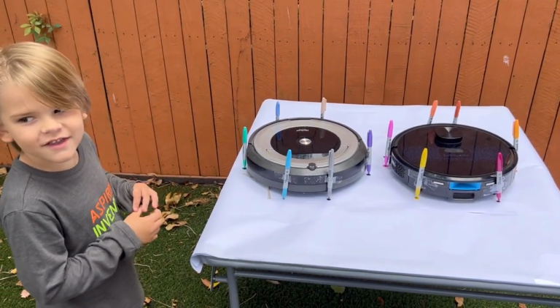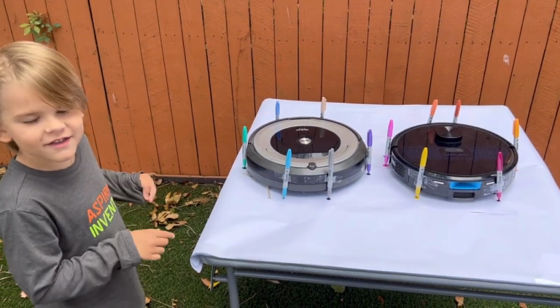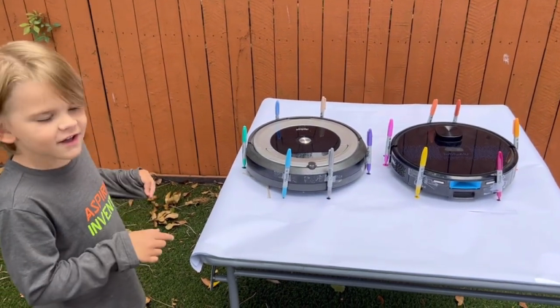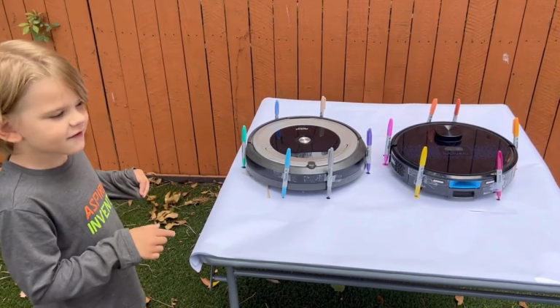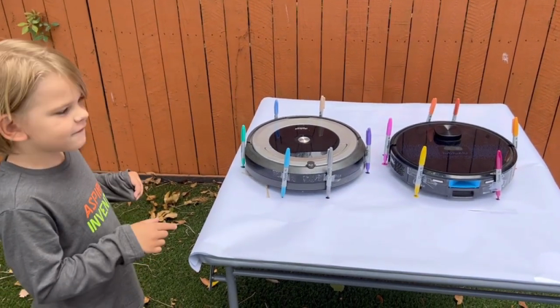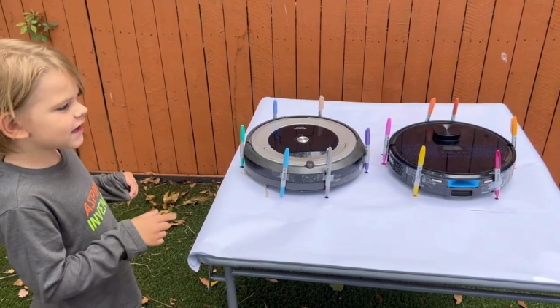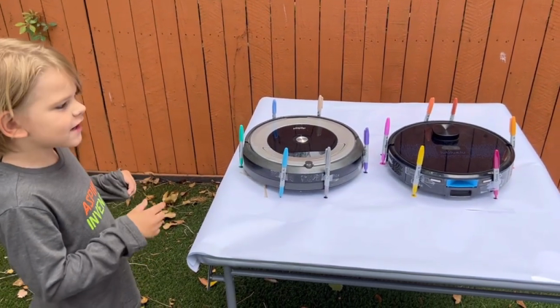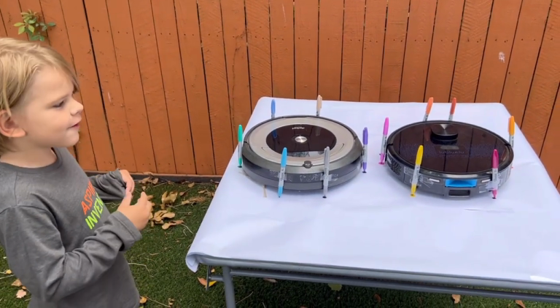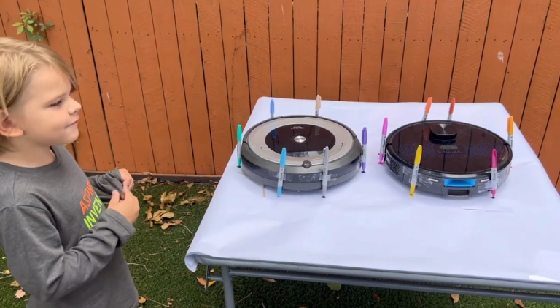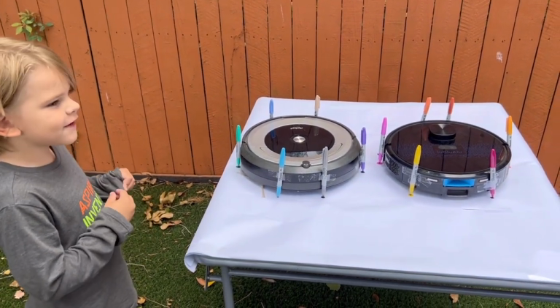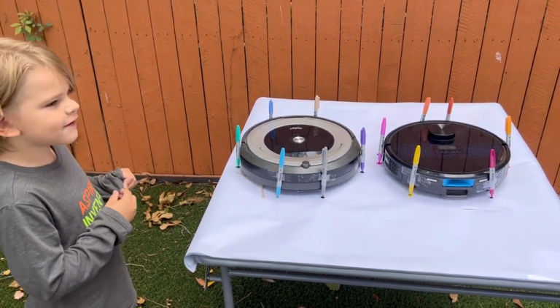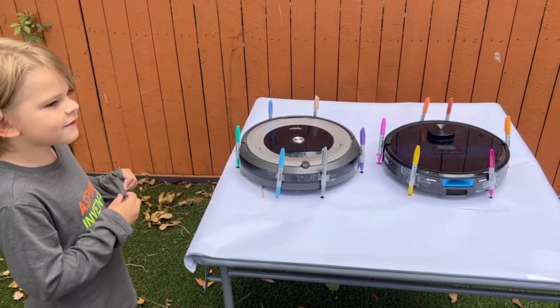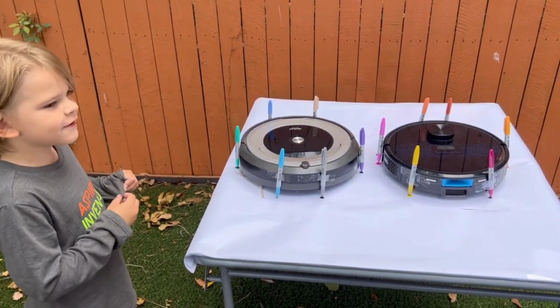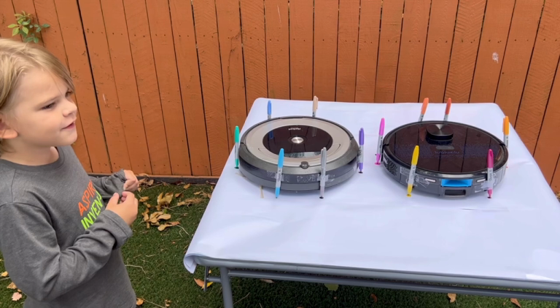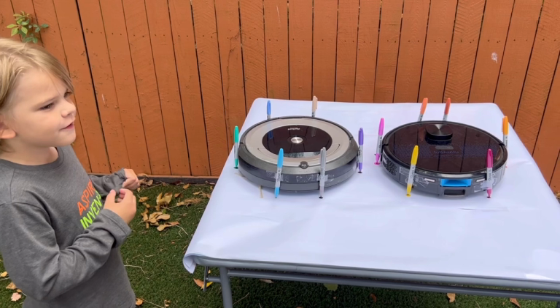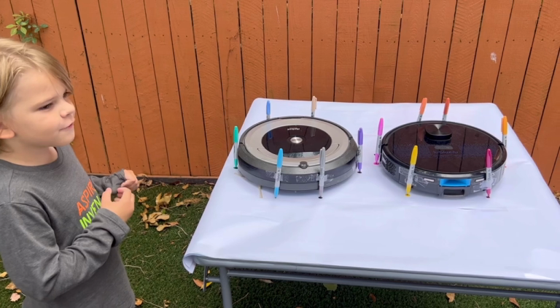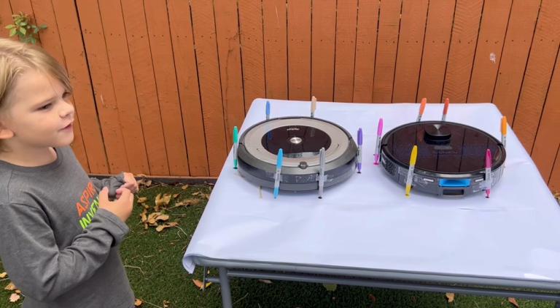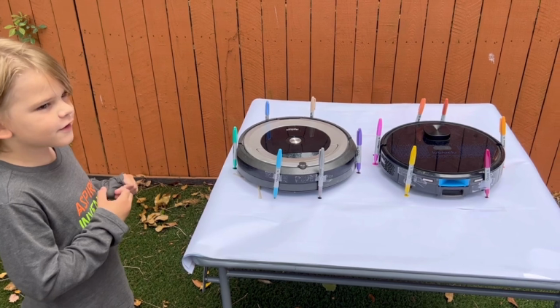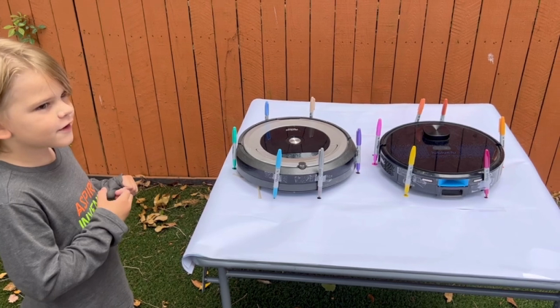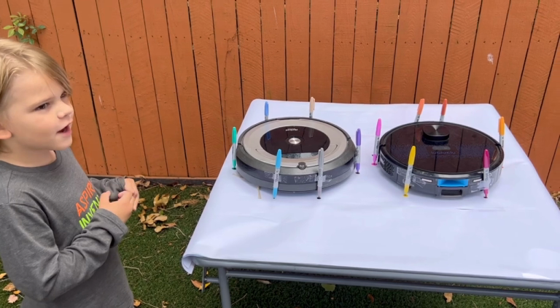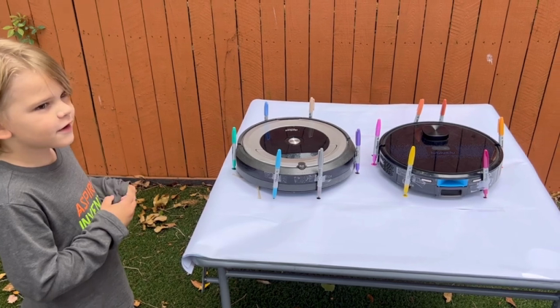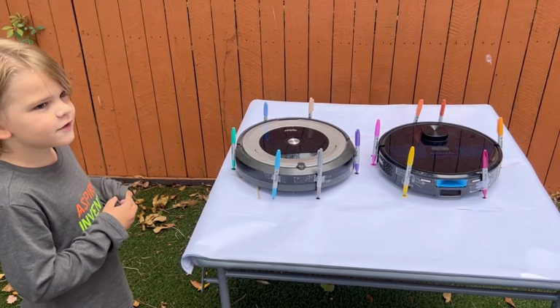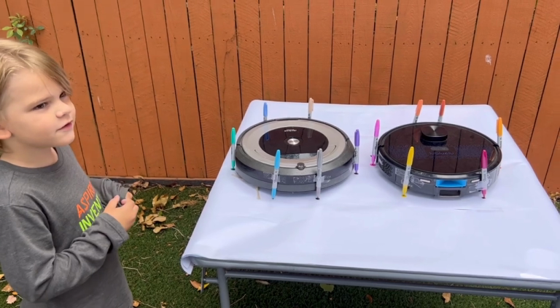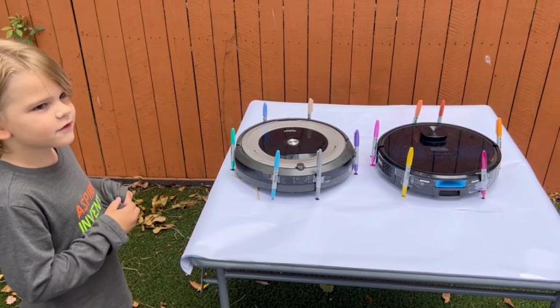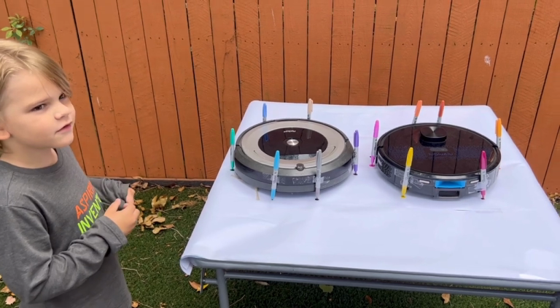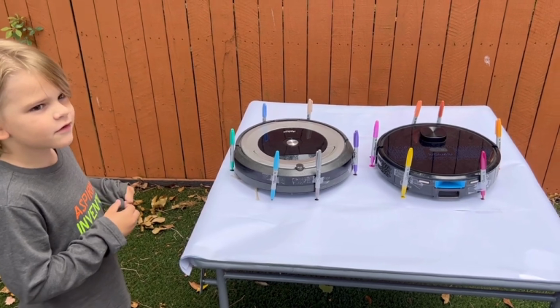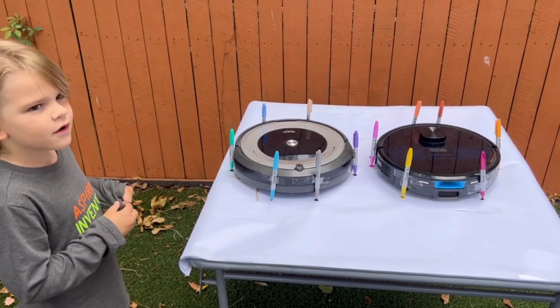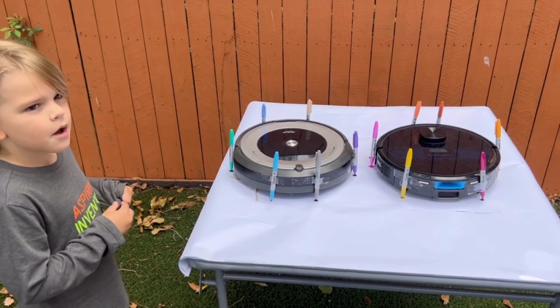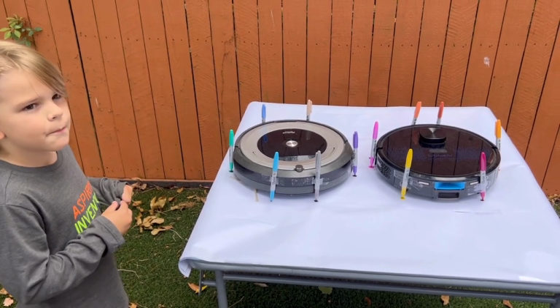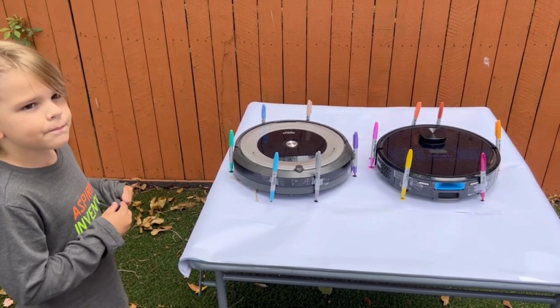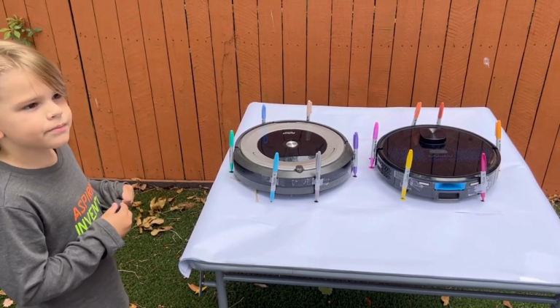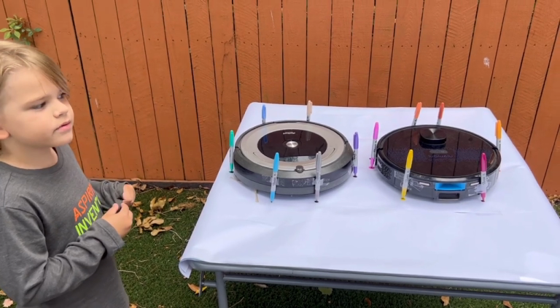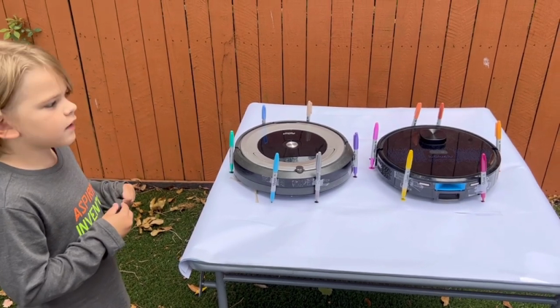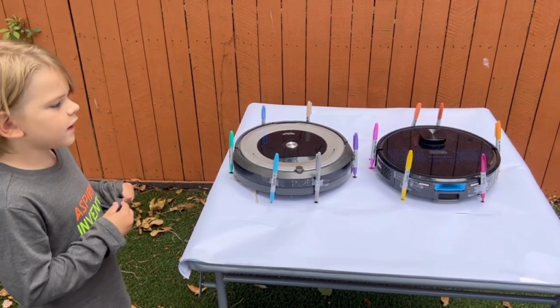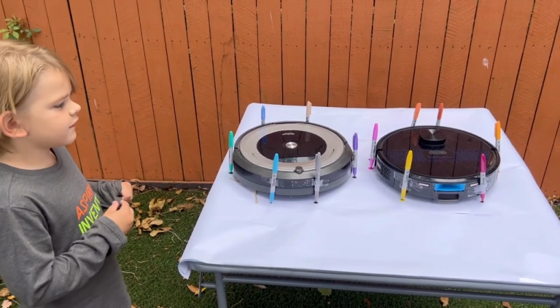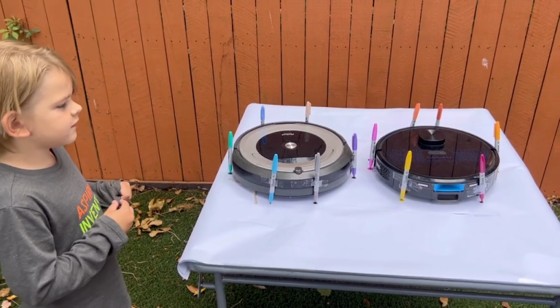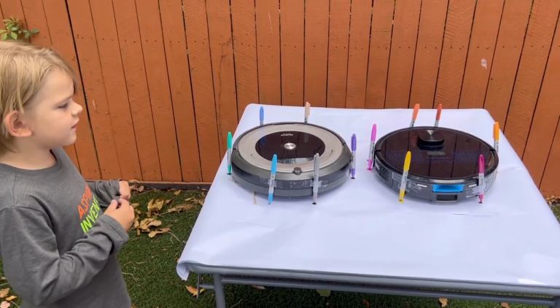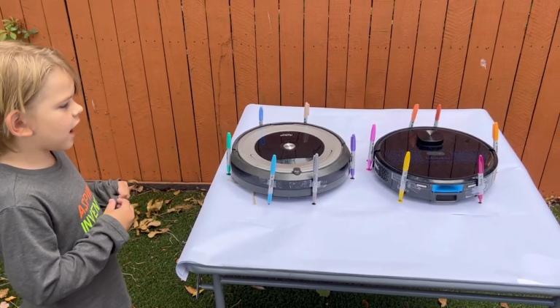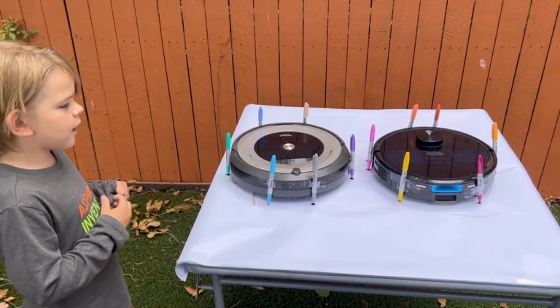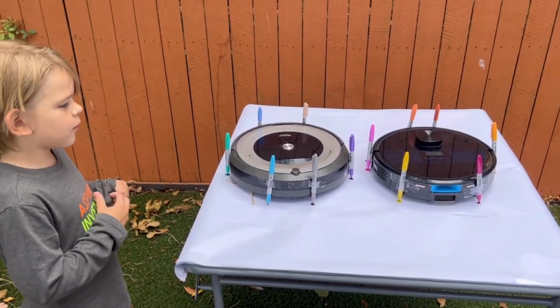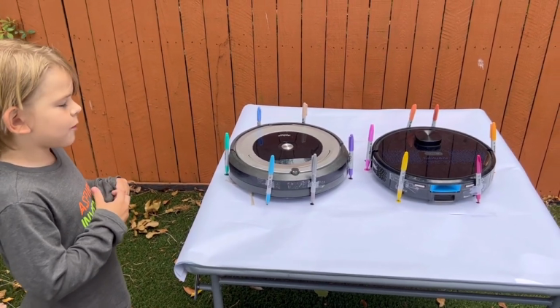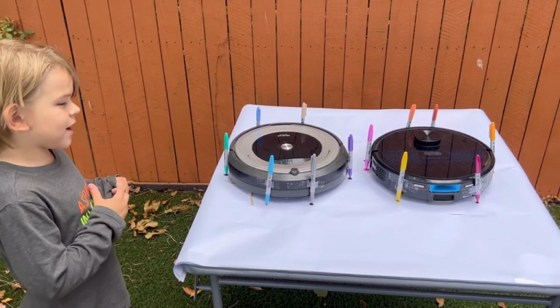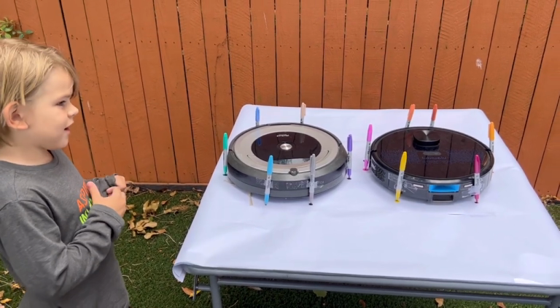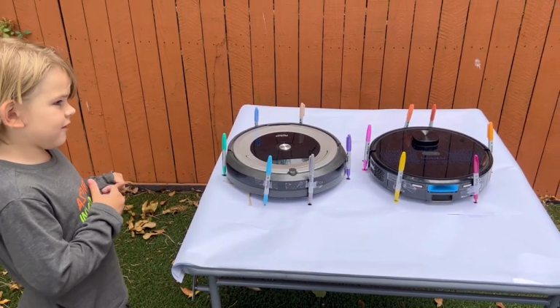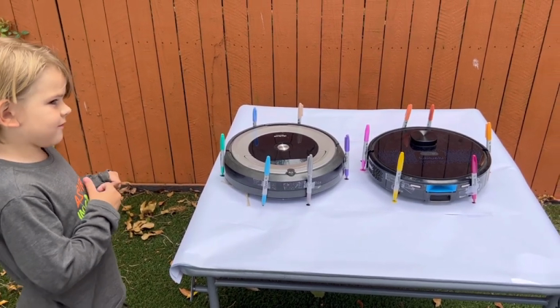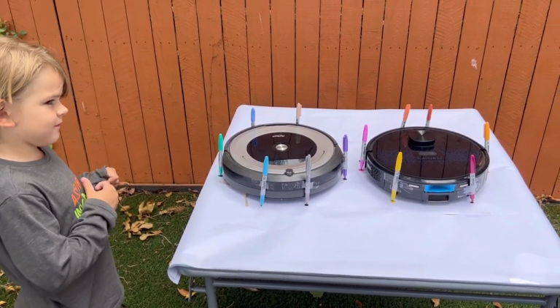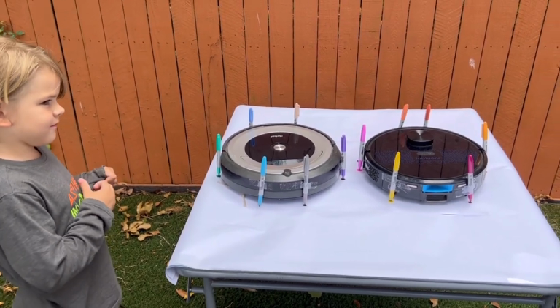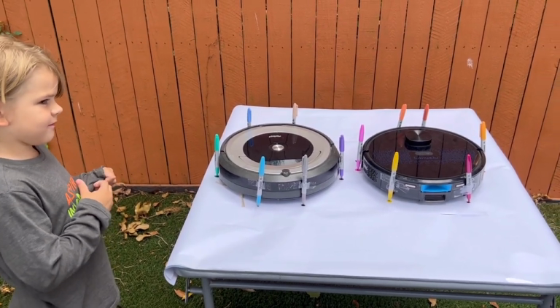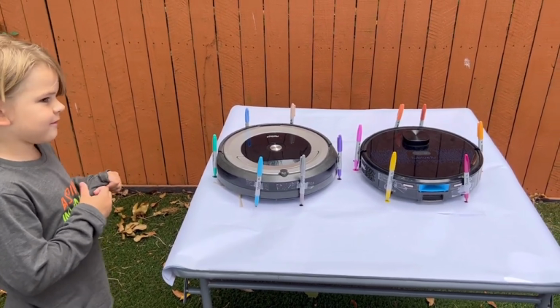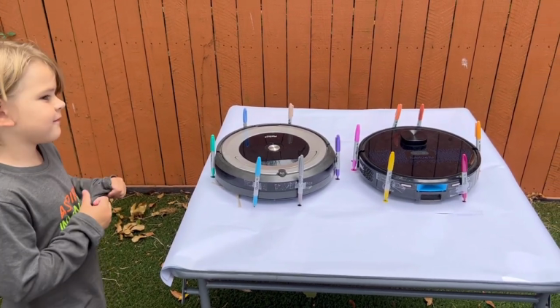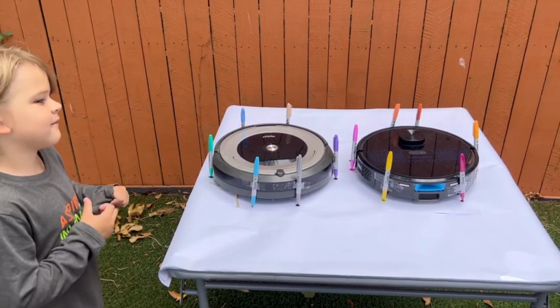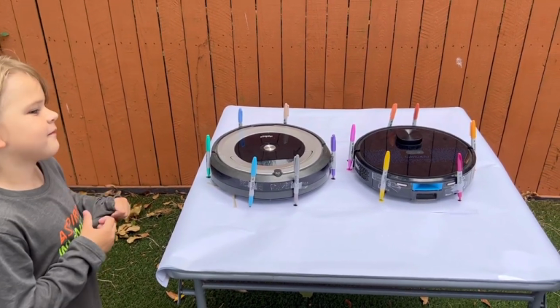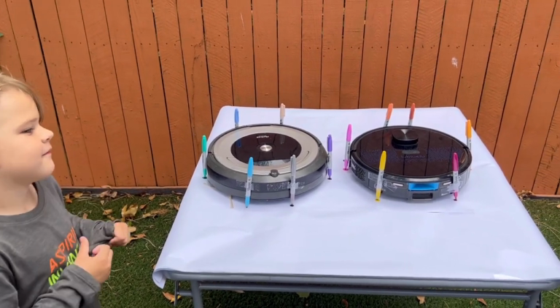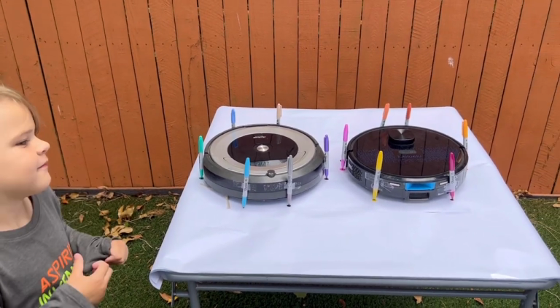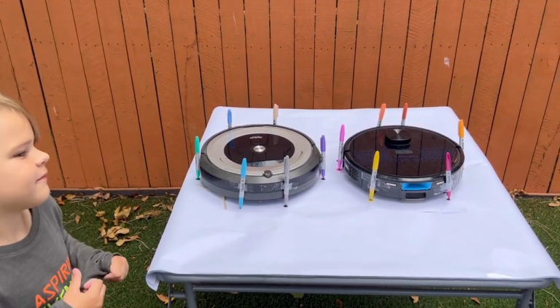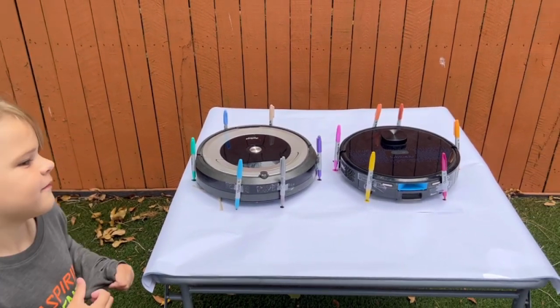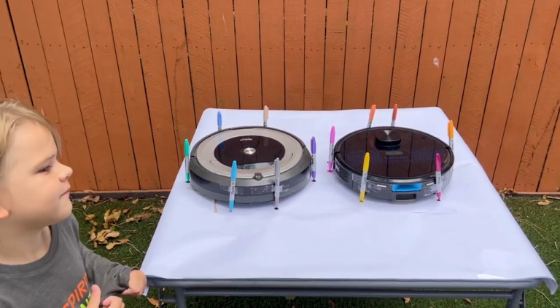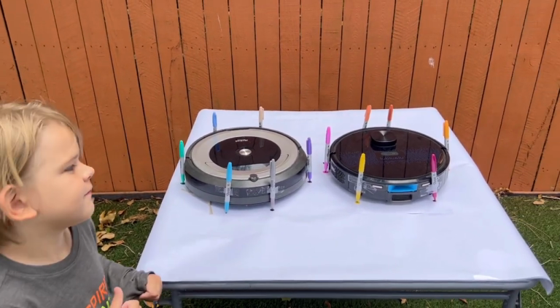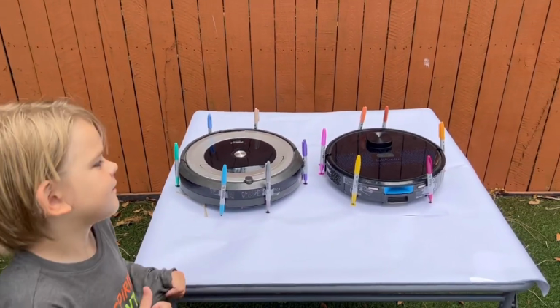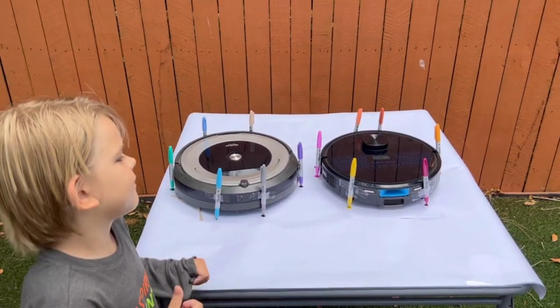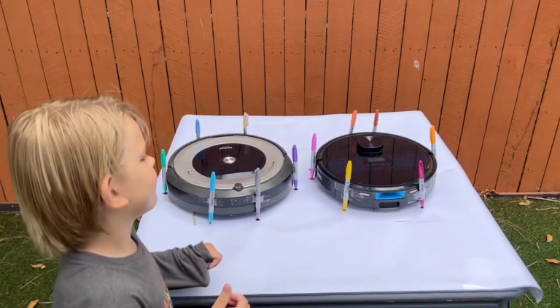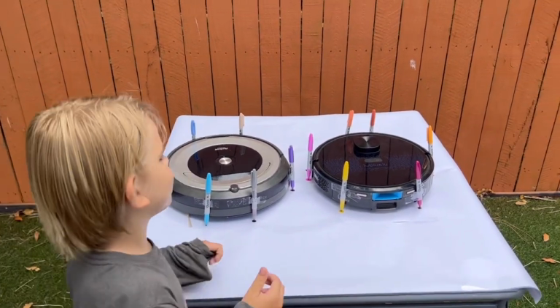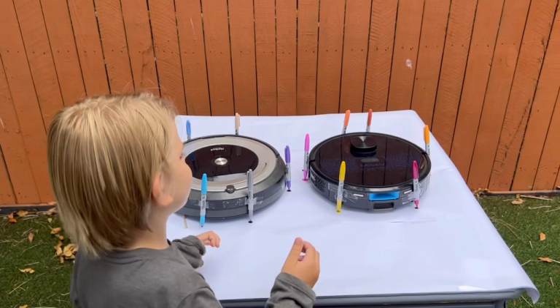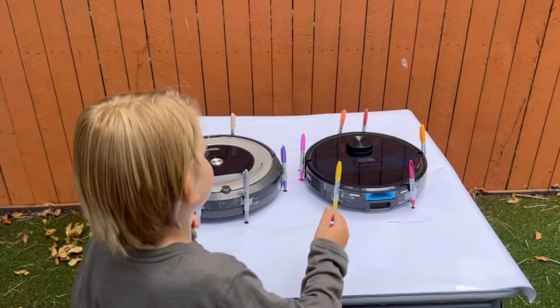In the next video, we're going to do slice and iRobot. Alright, let's see if we can make some artwork.